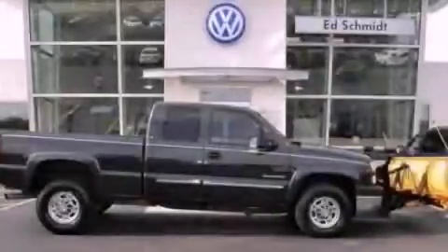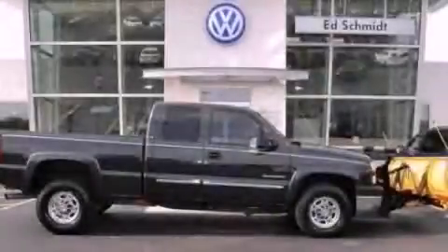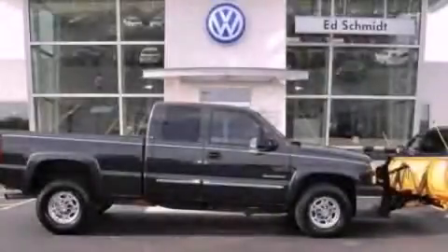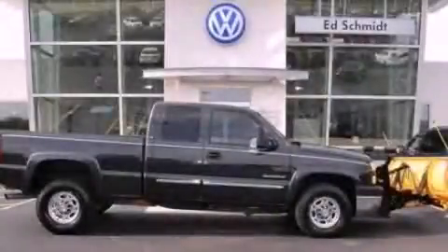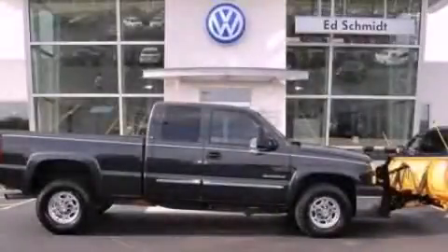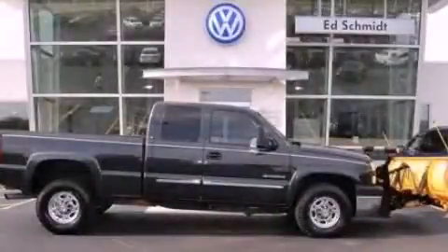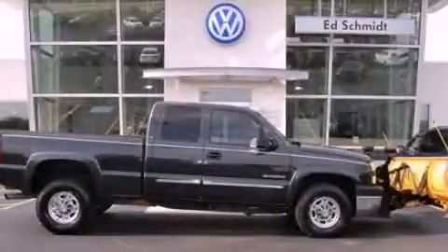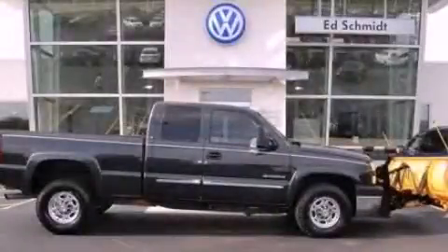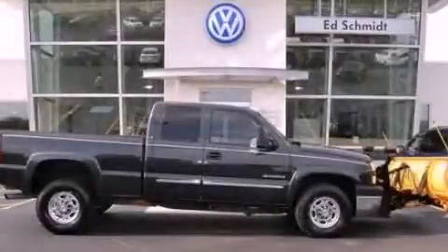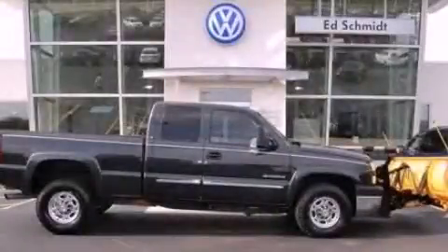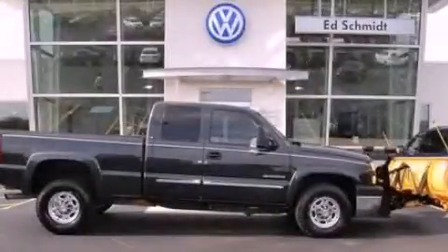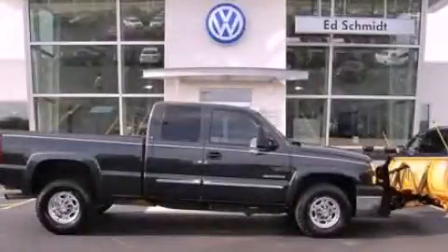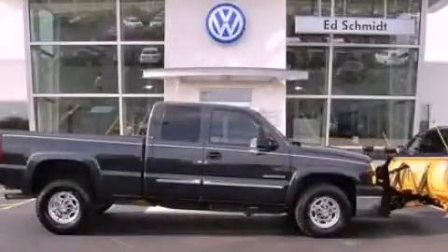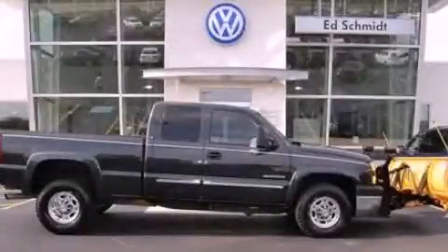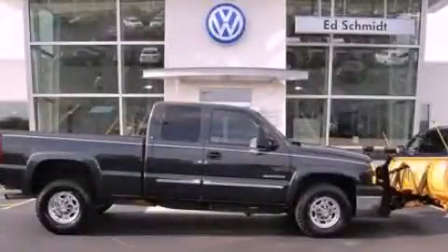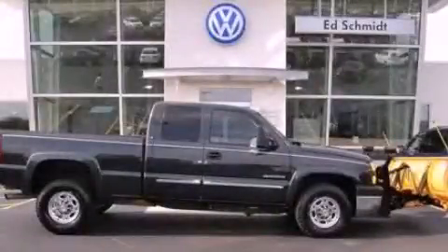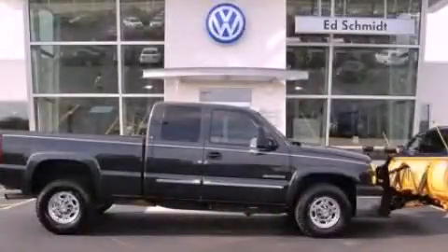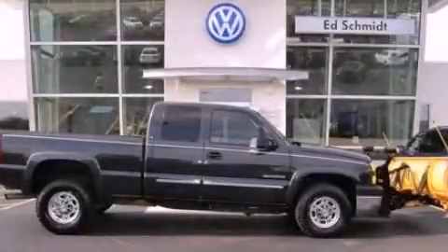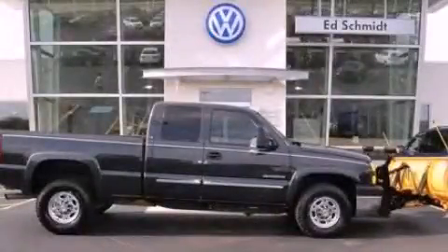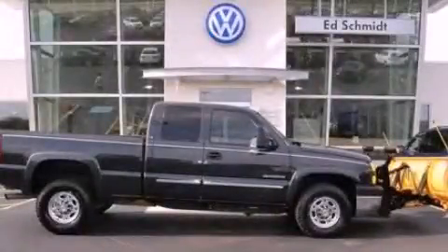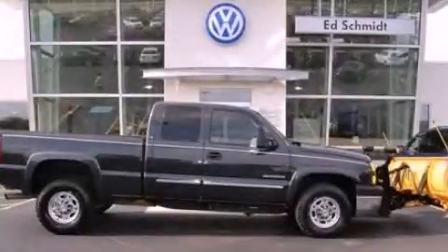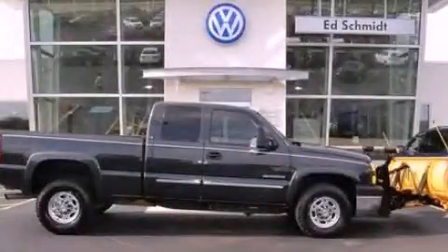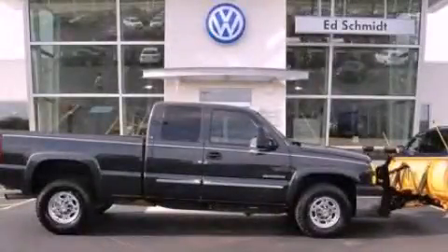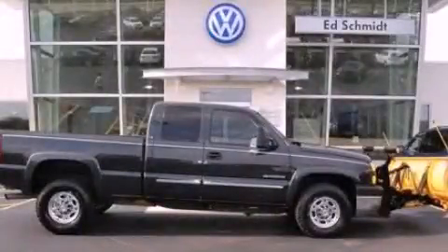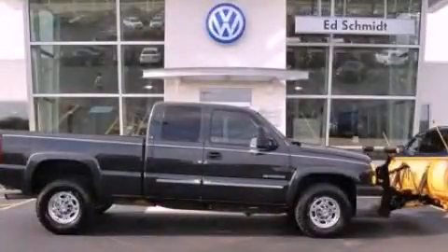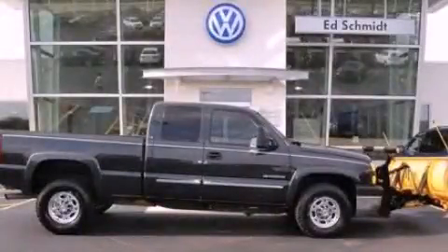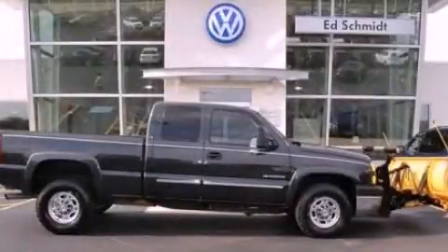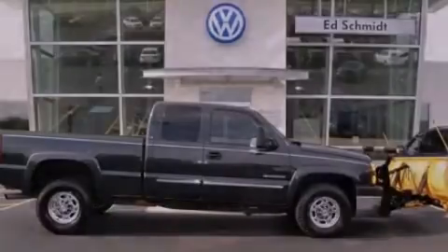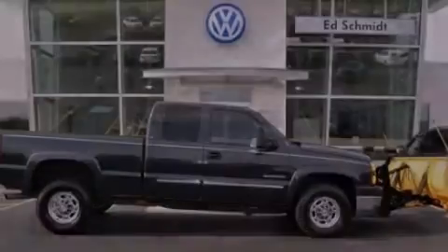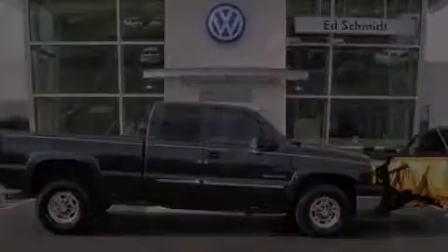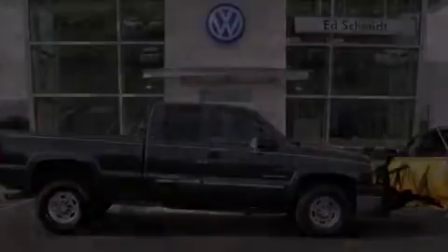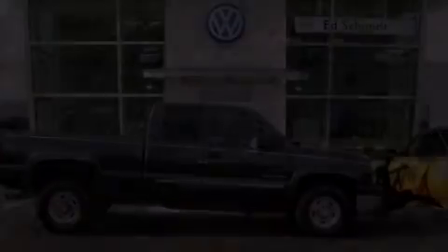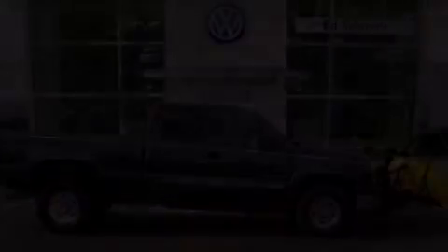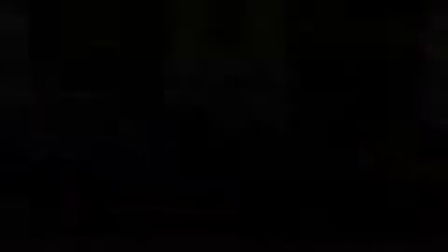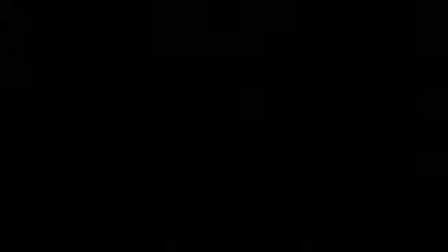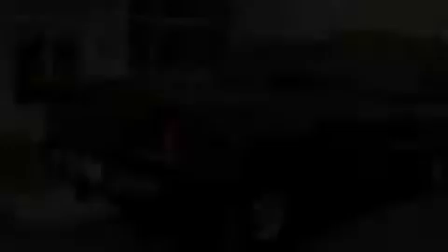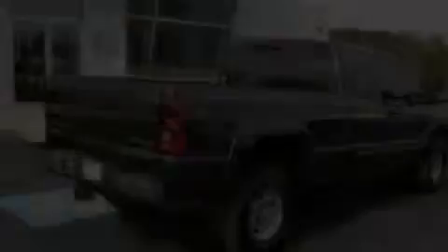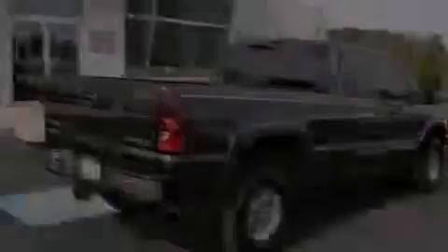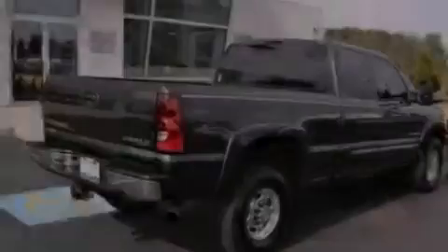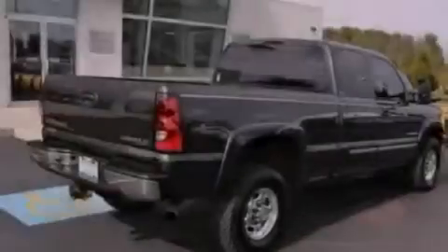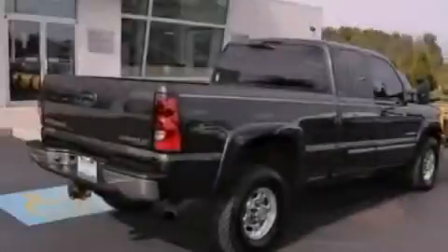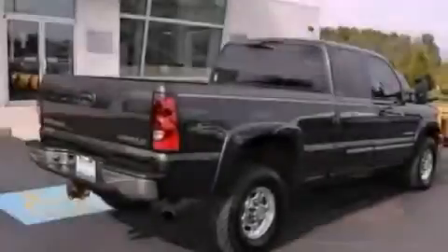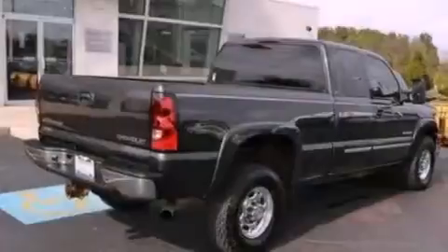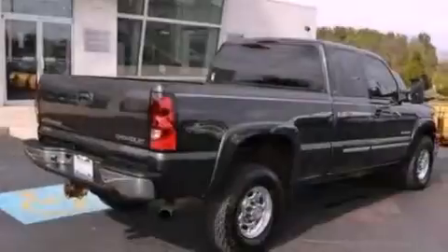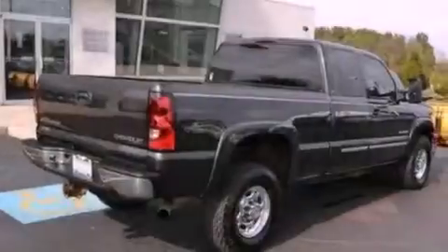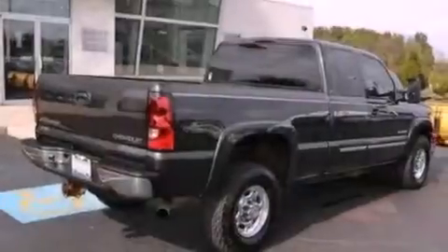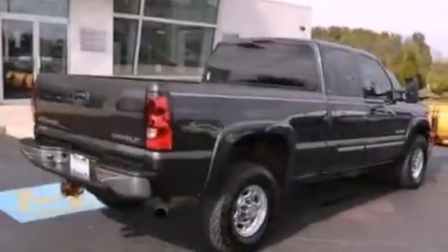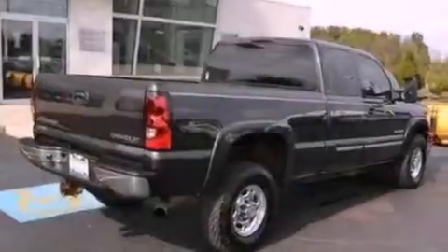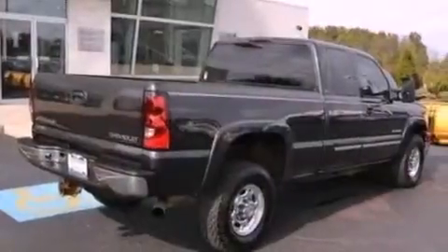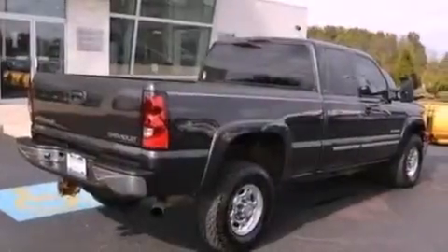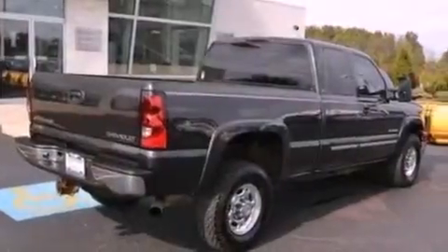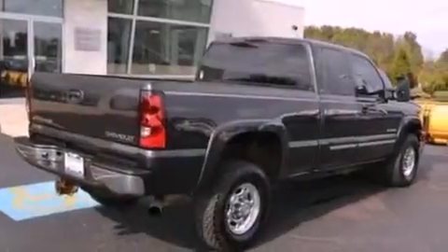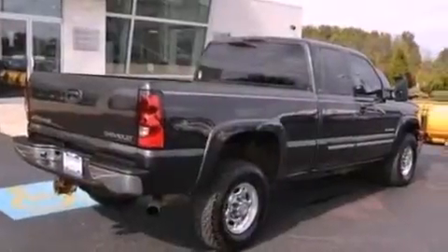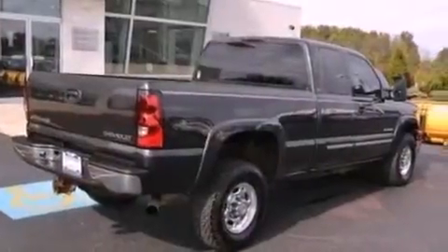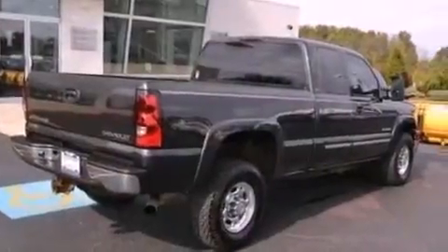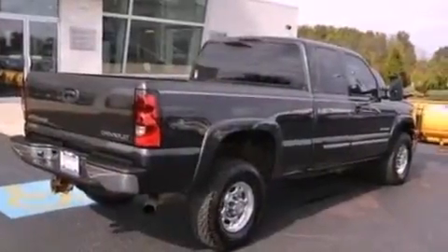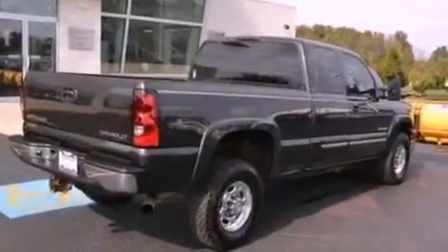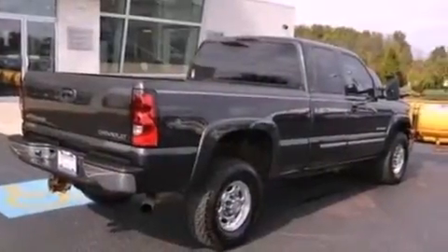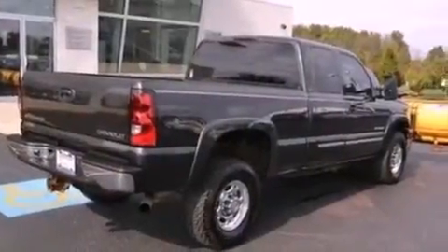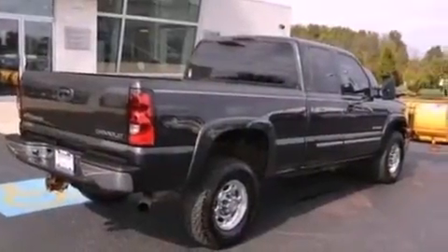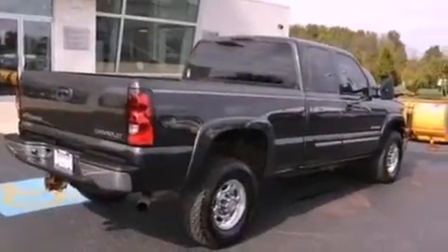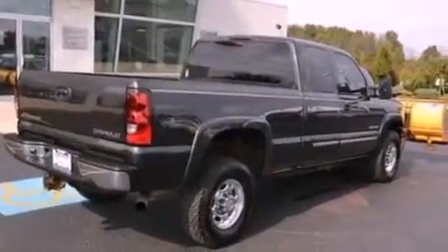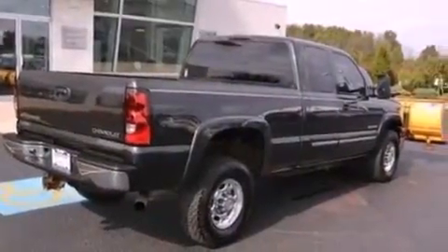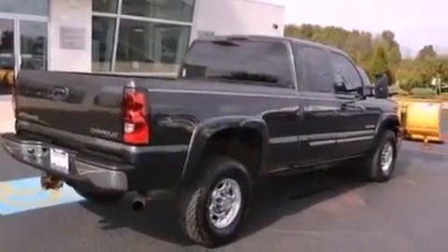This is a 2005 Chevrolet Silverado 2500. It has what you need for work as well as what you want for play.